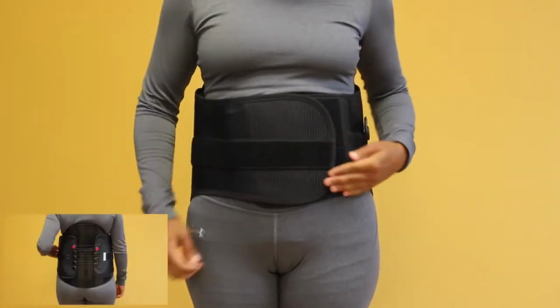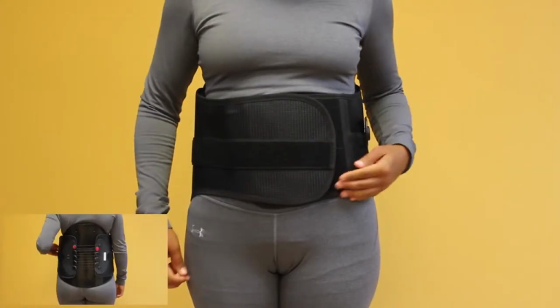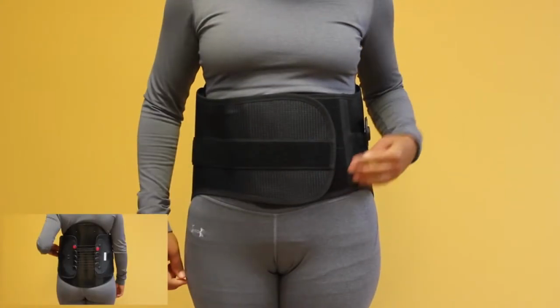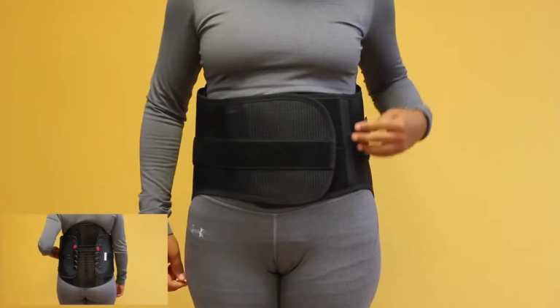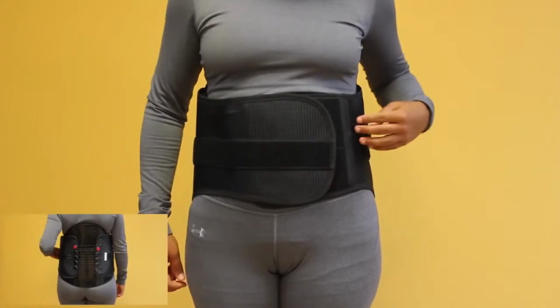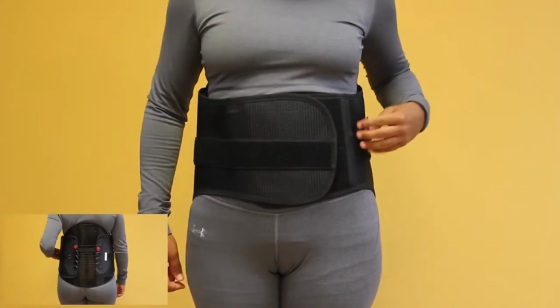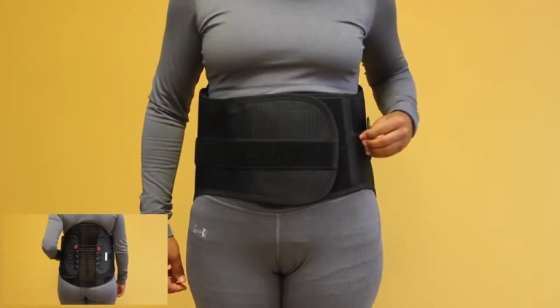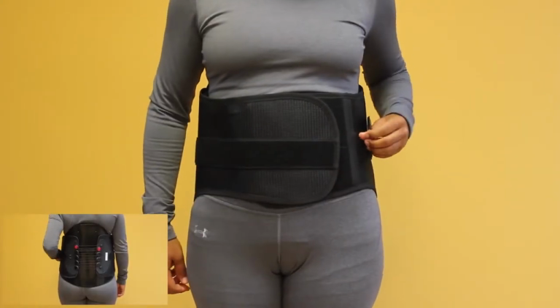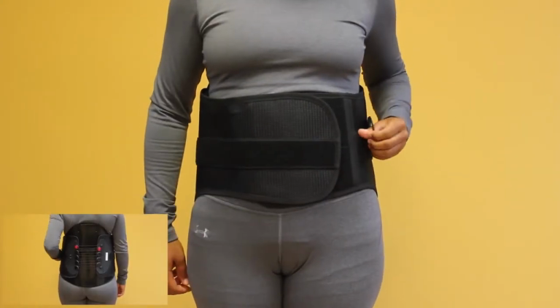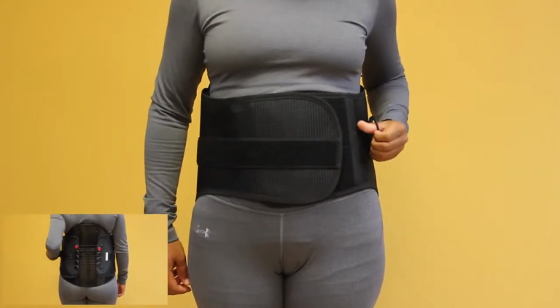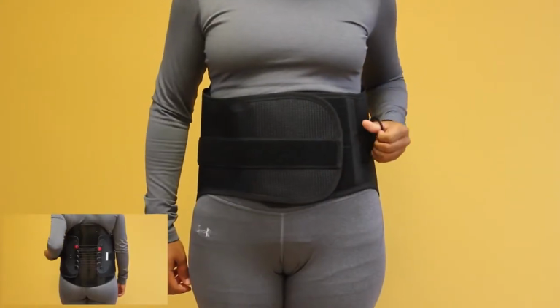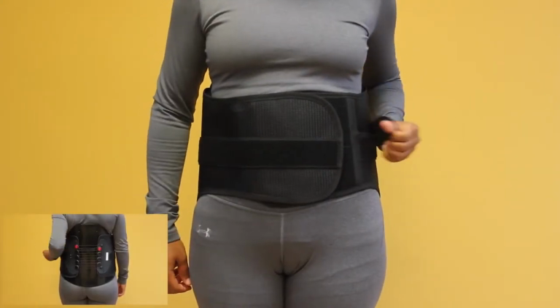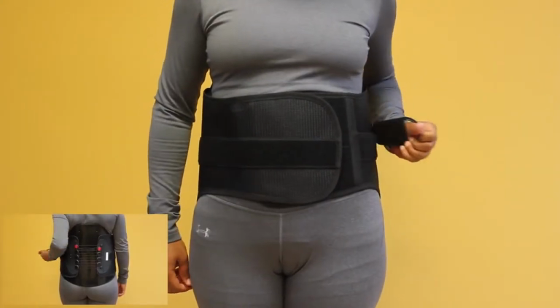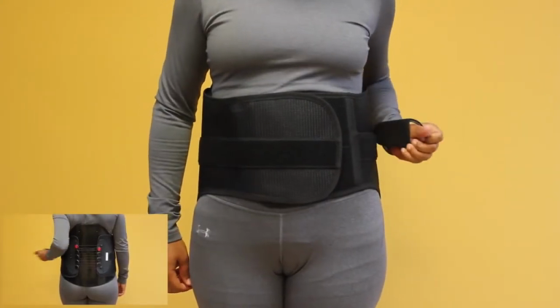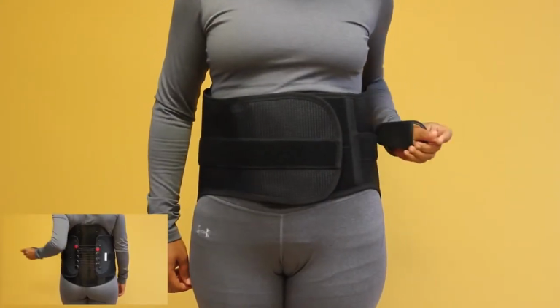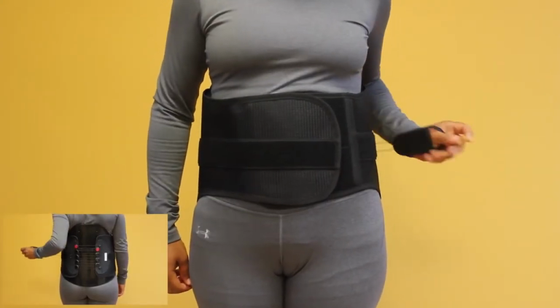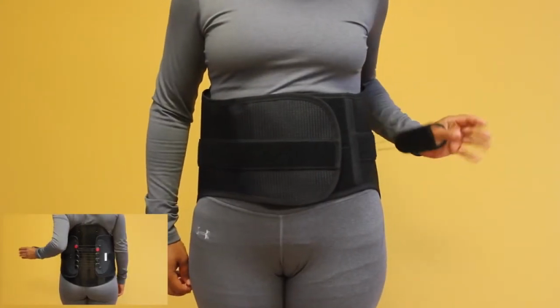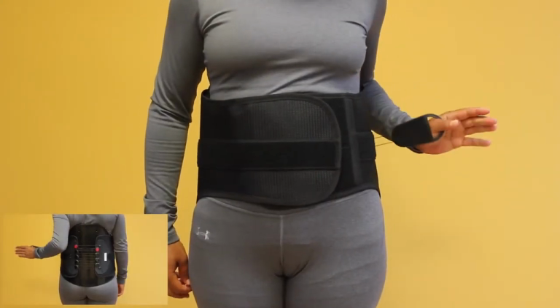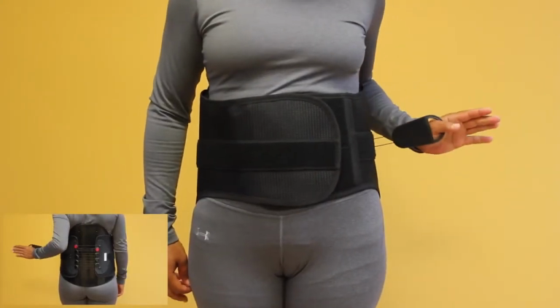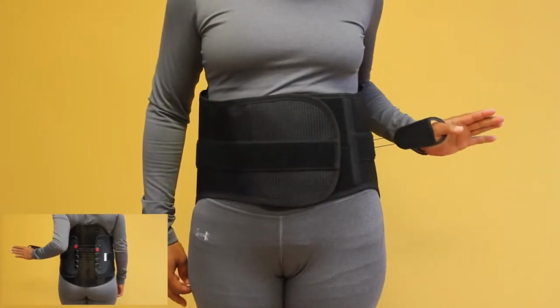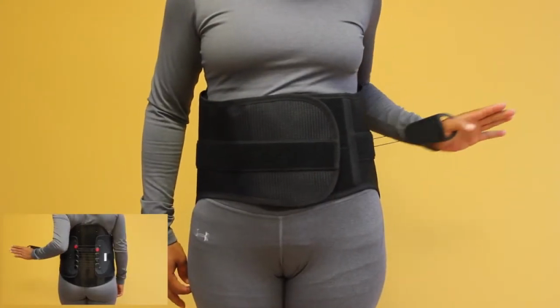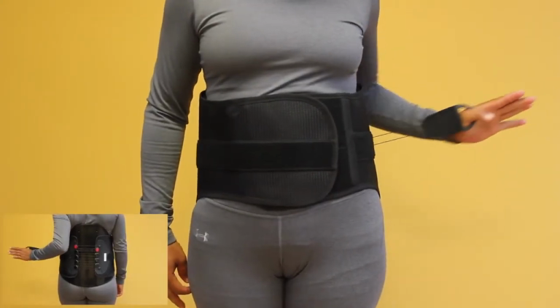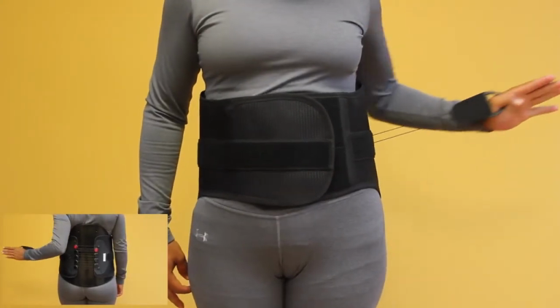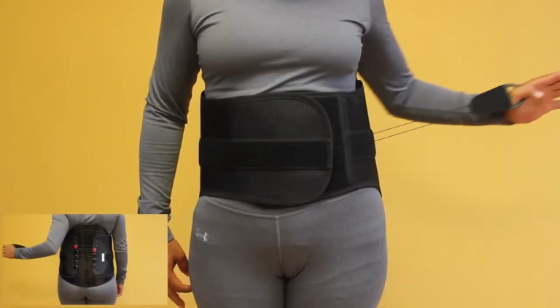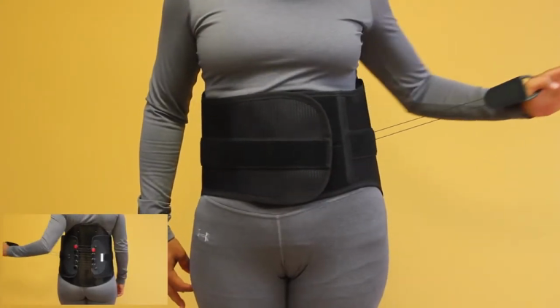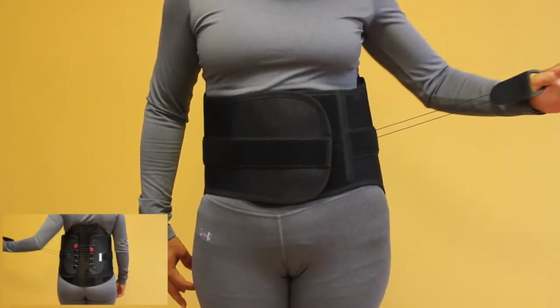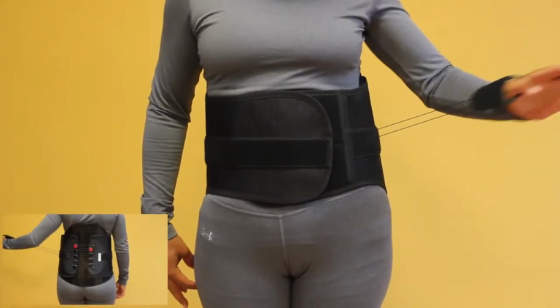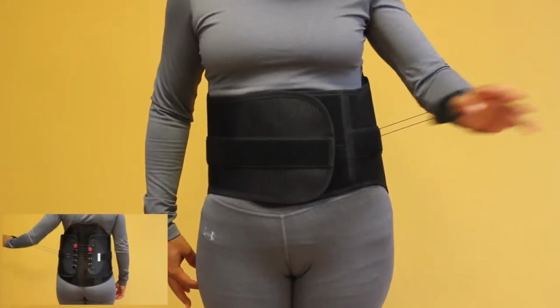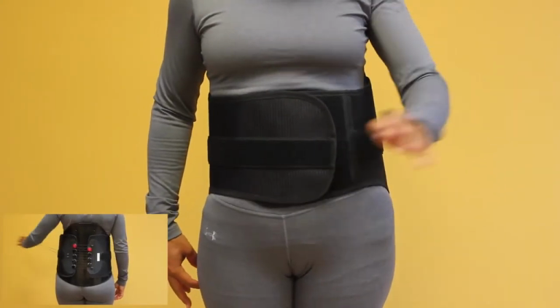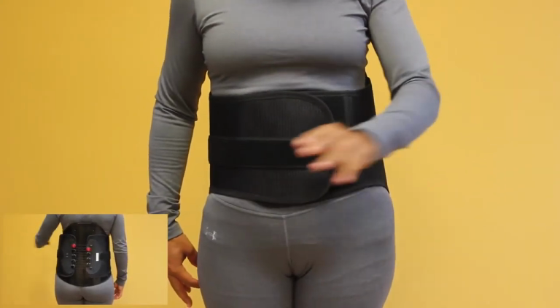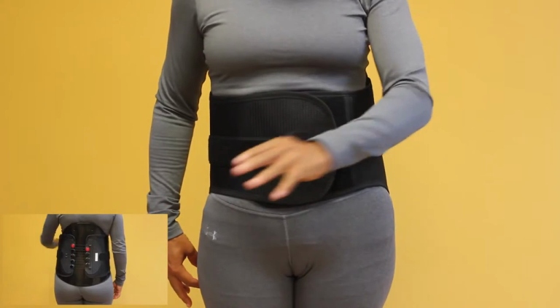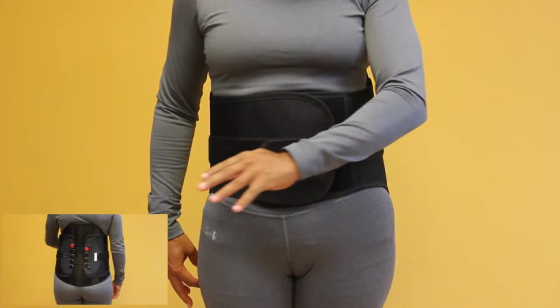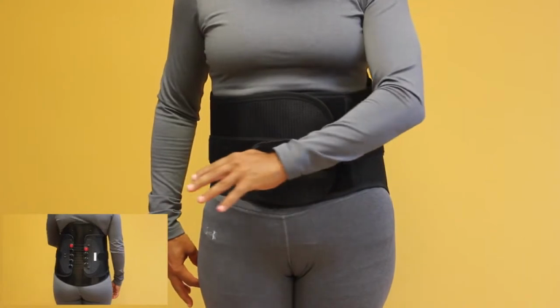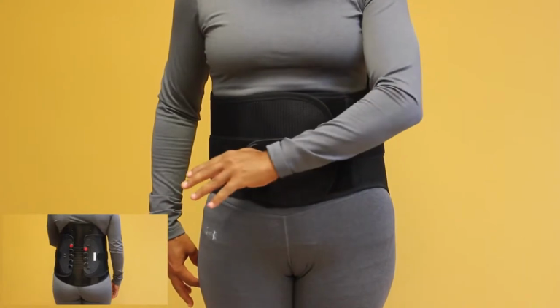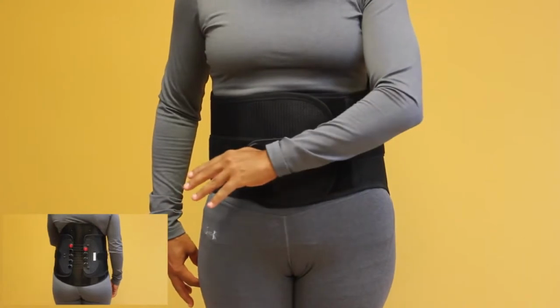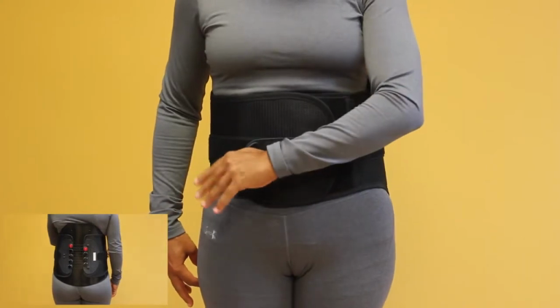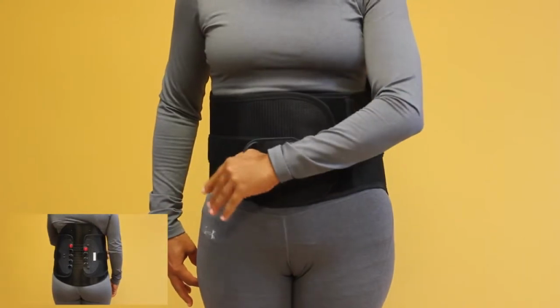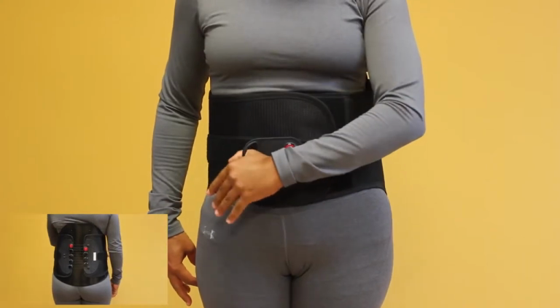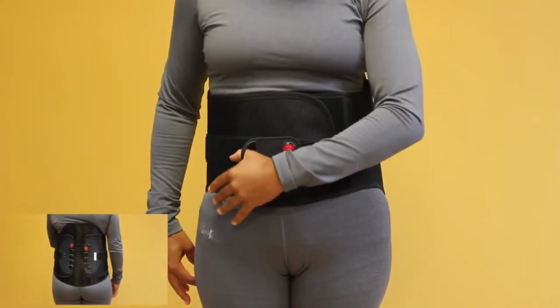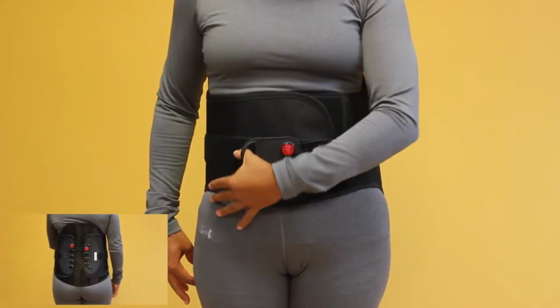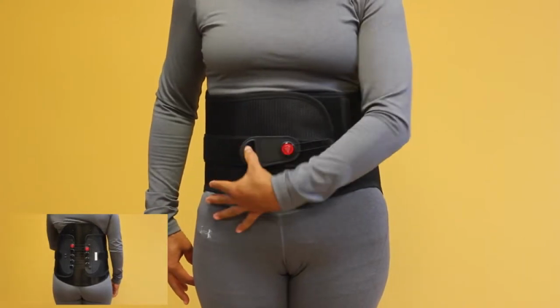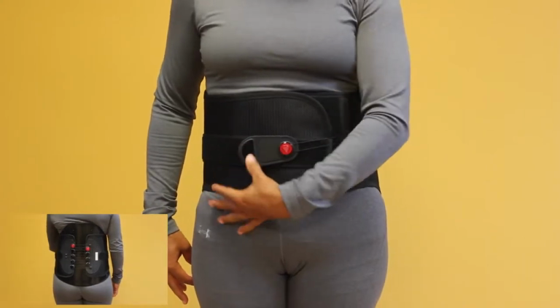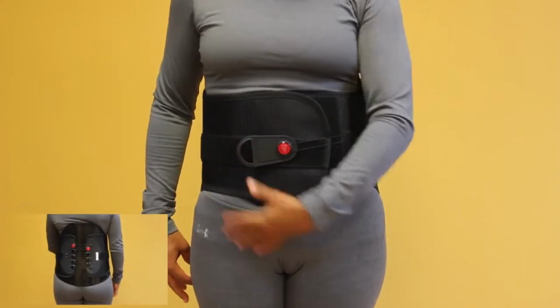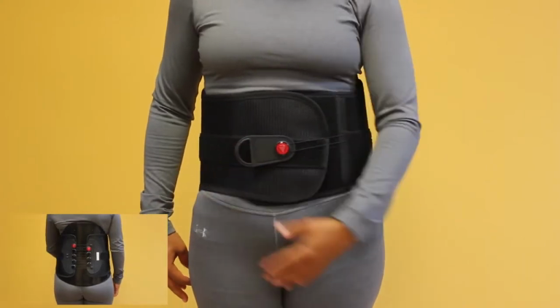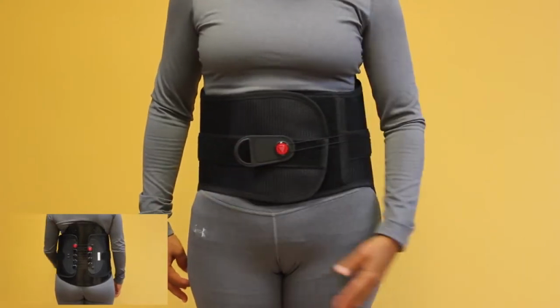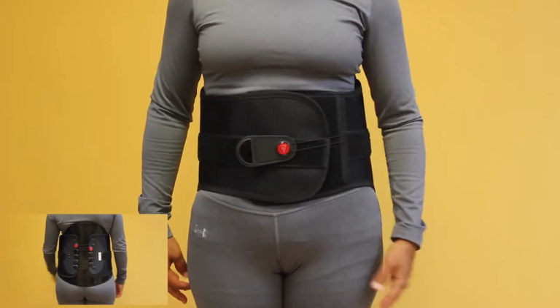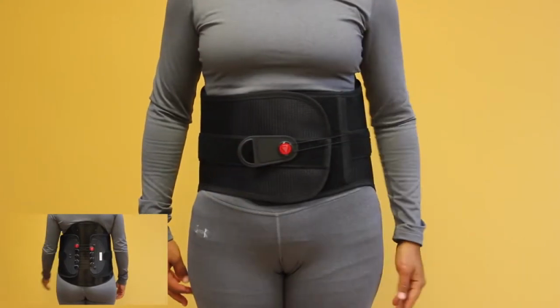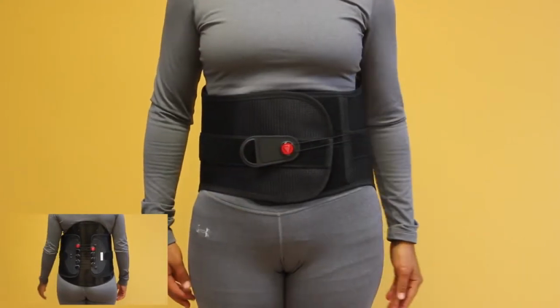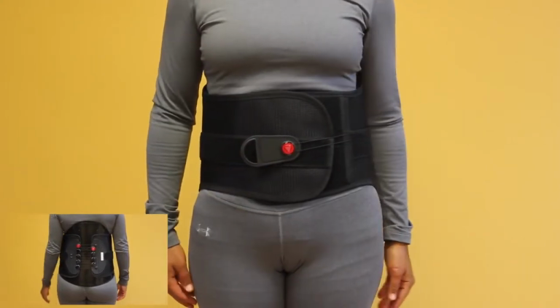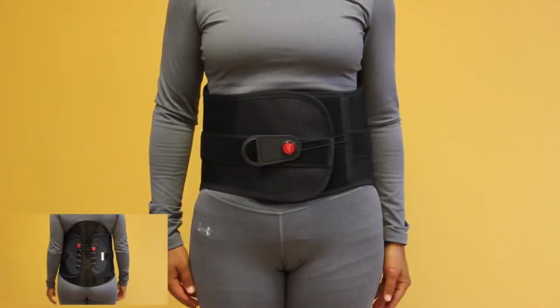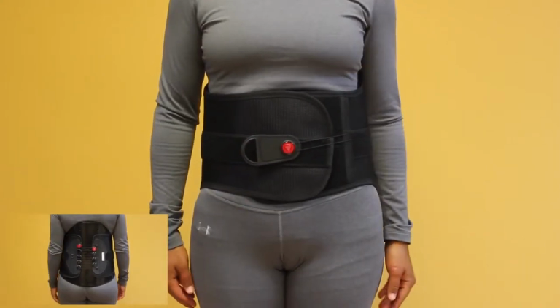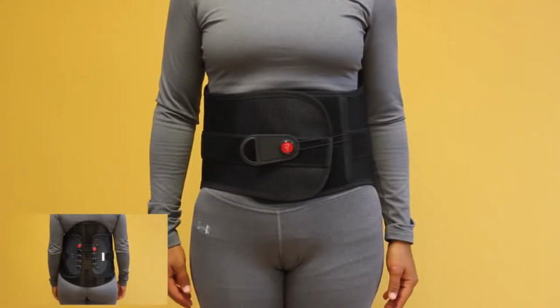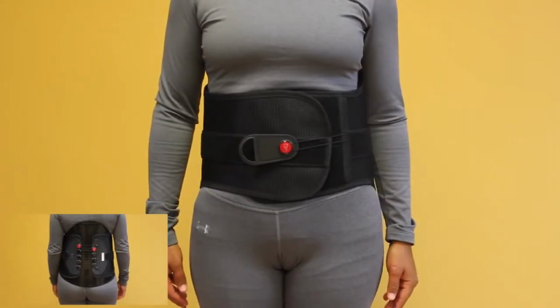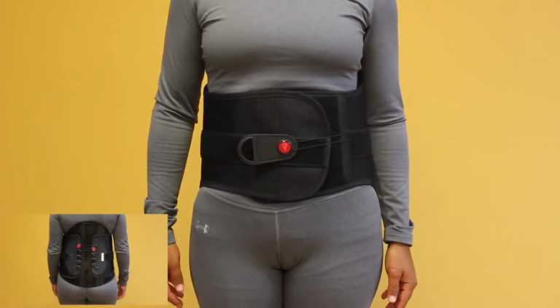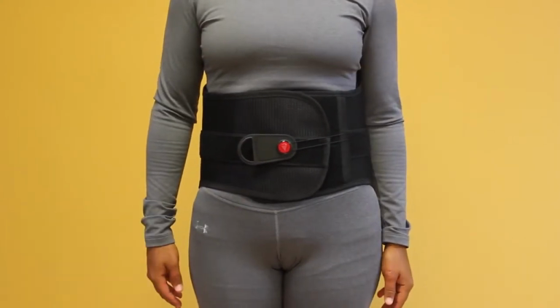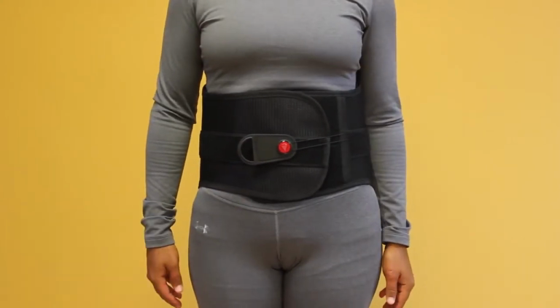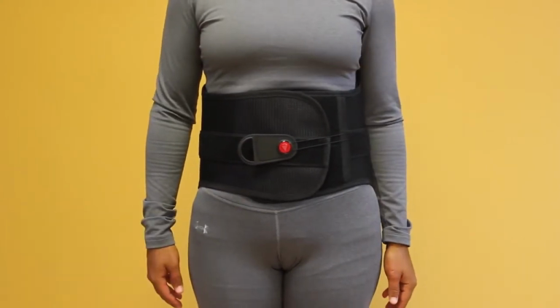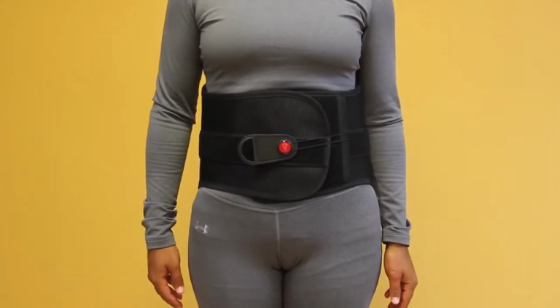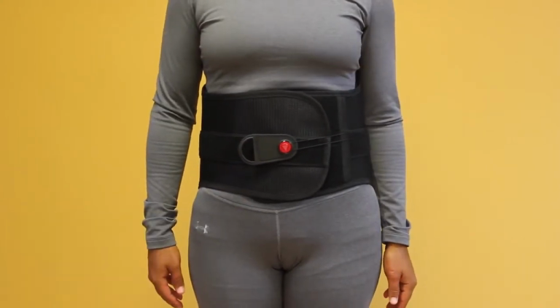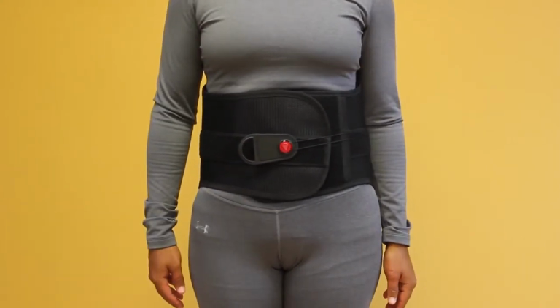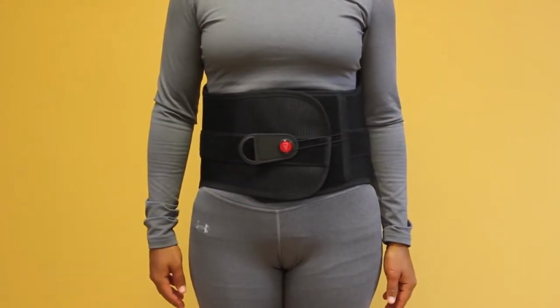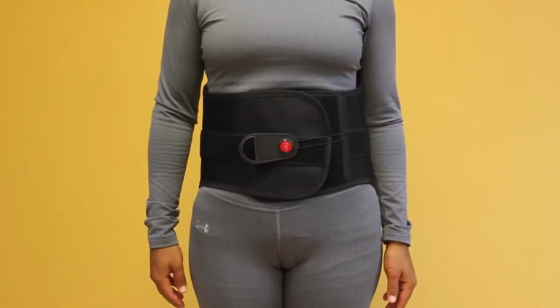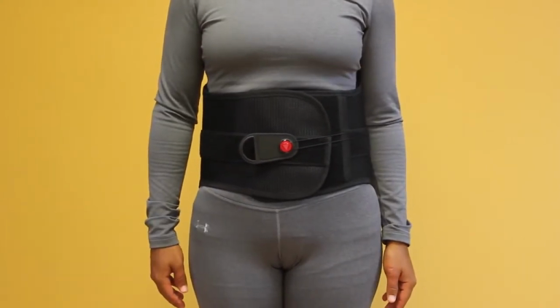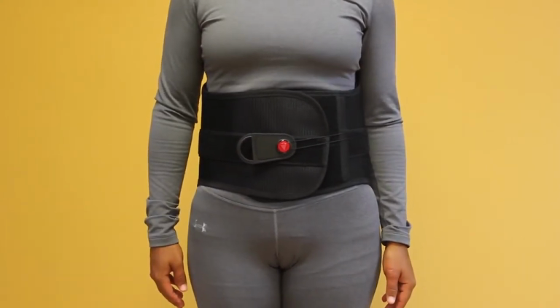Center the two ends of the pulley device on the posterior panel and wrap the sides around the abdomen, with the right side overlapping the left side.